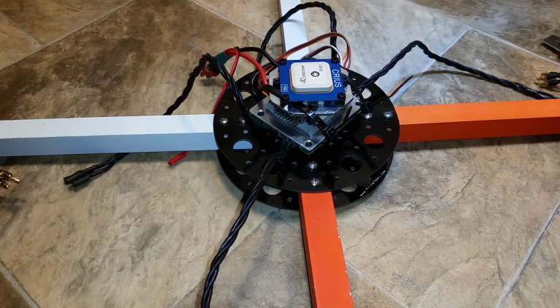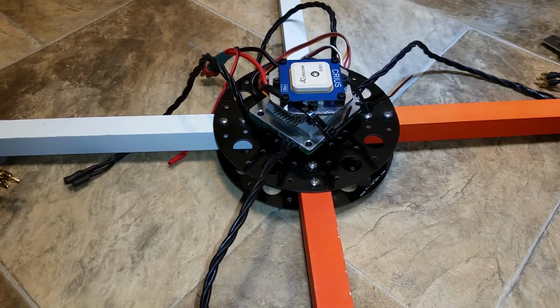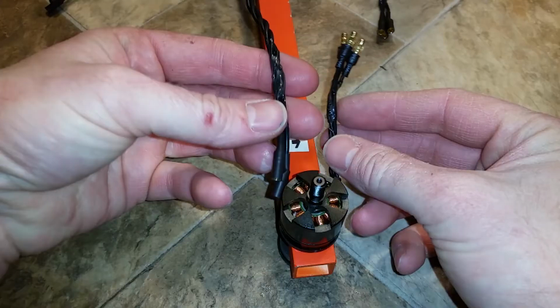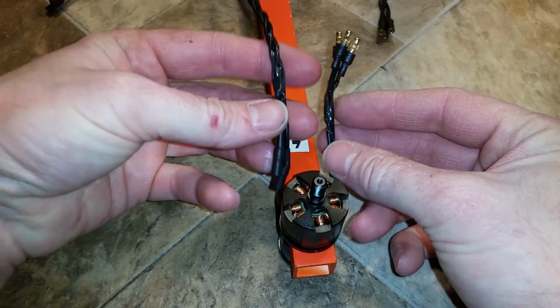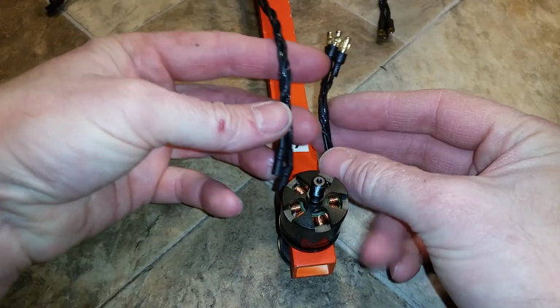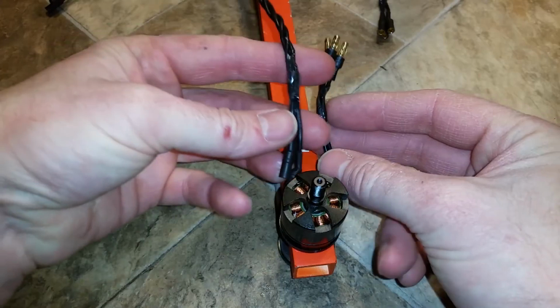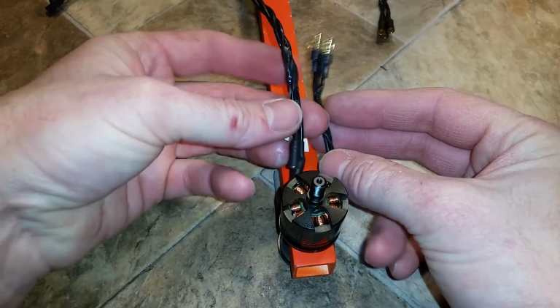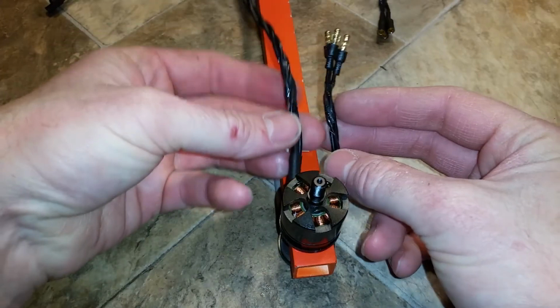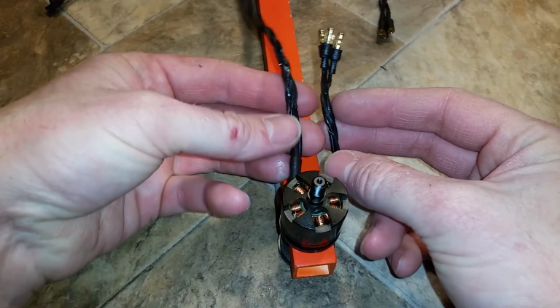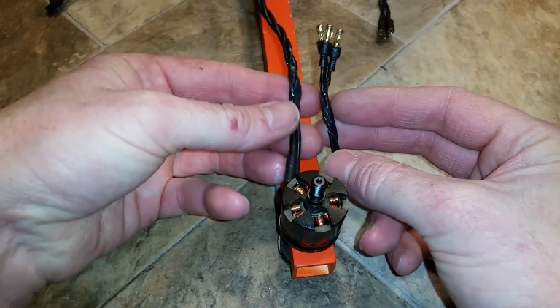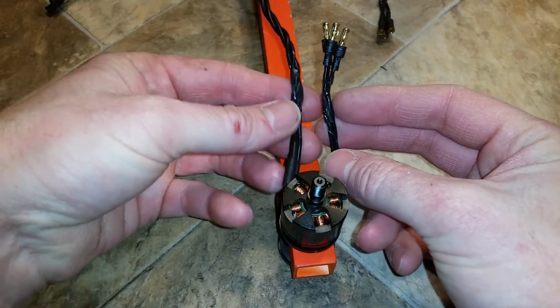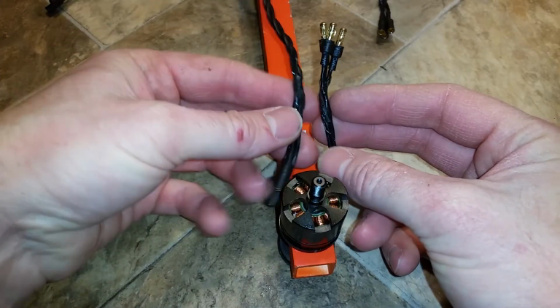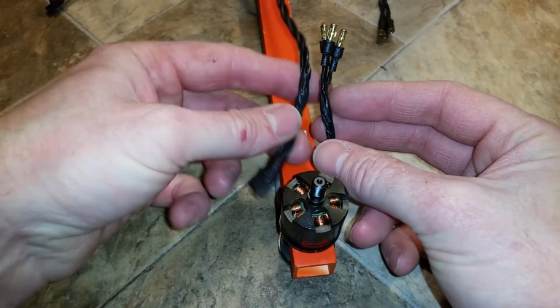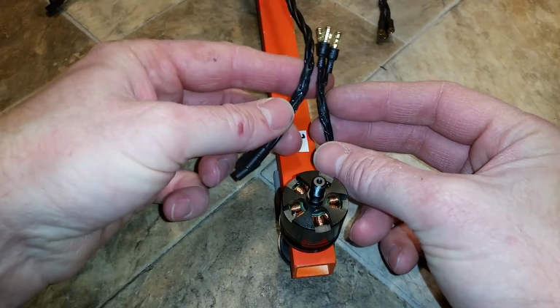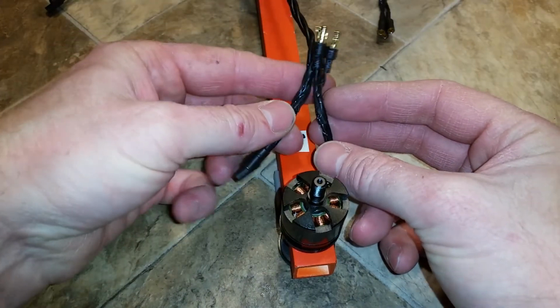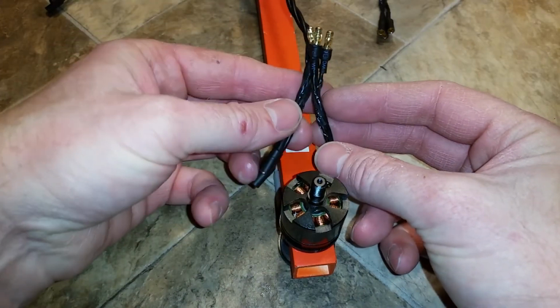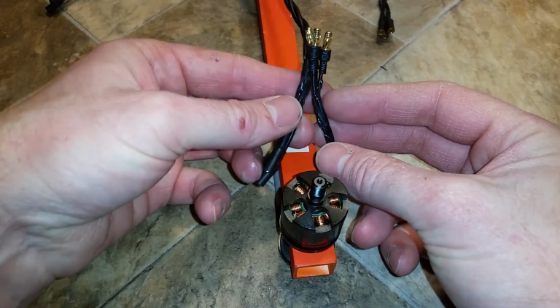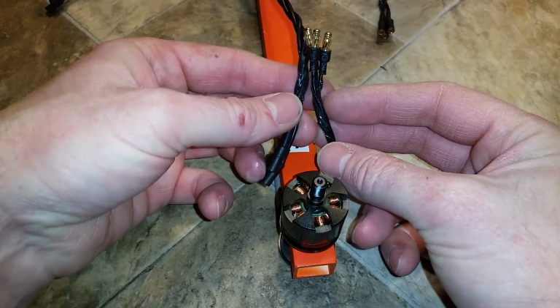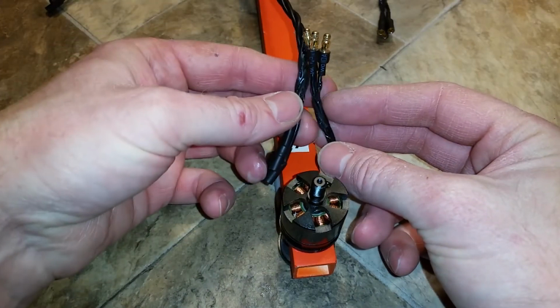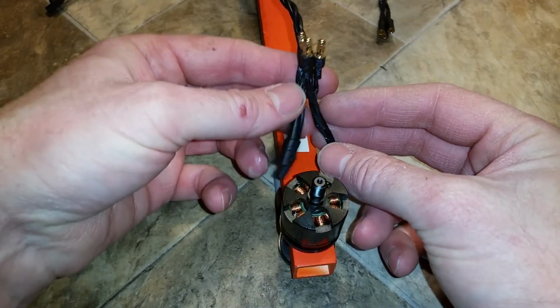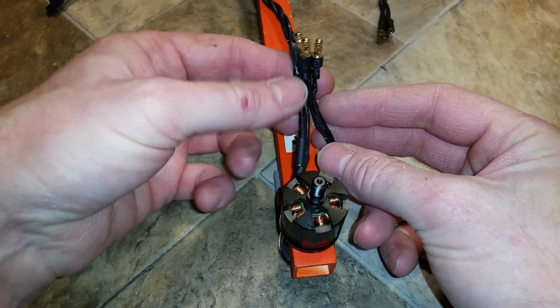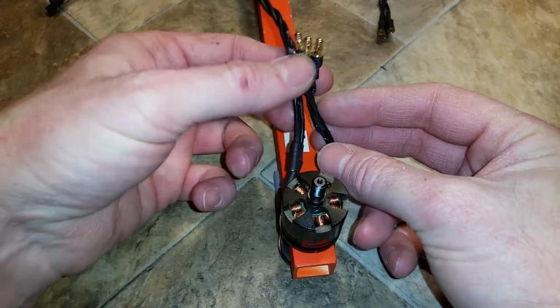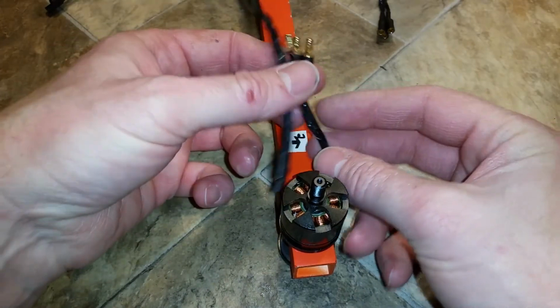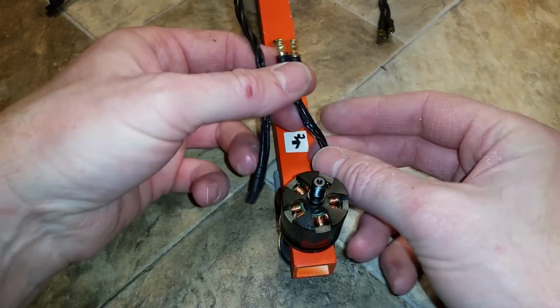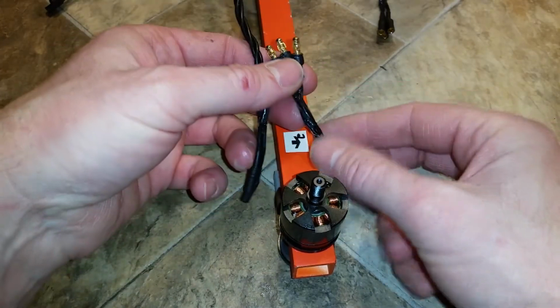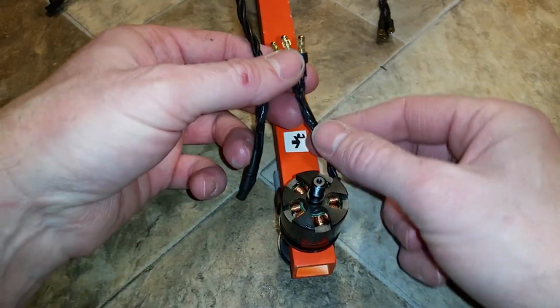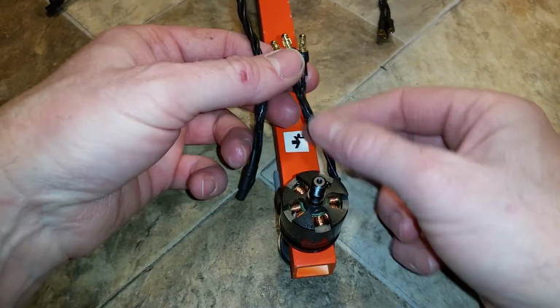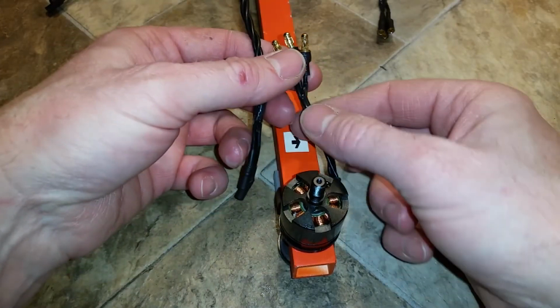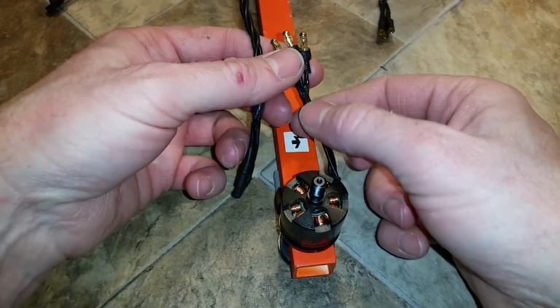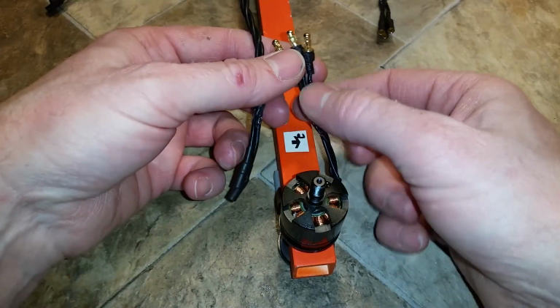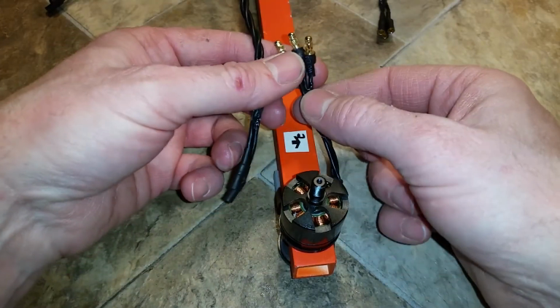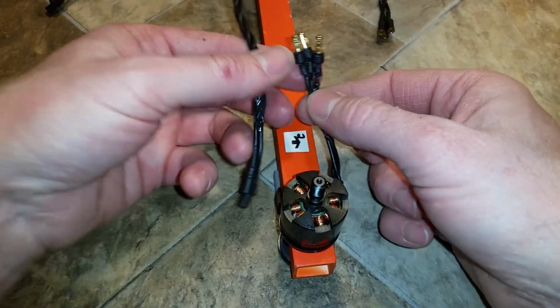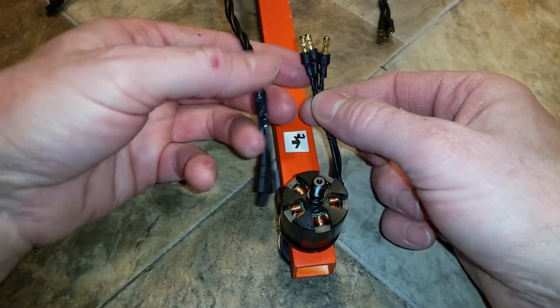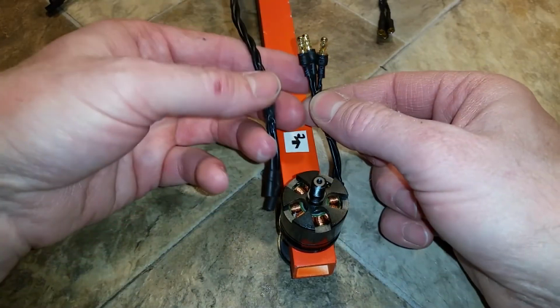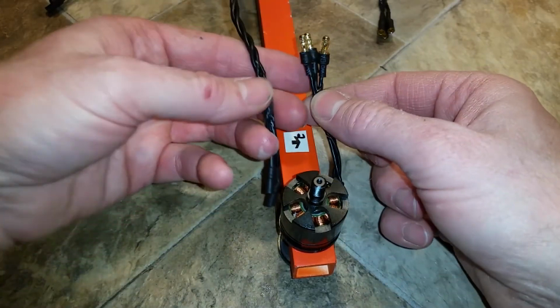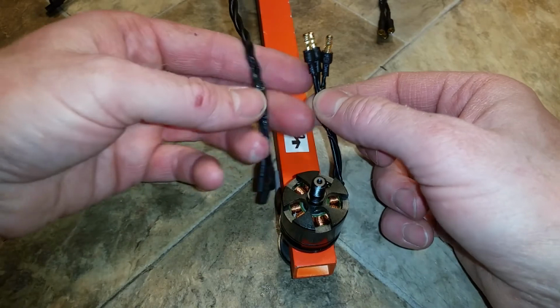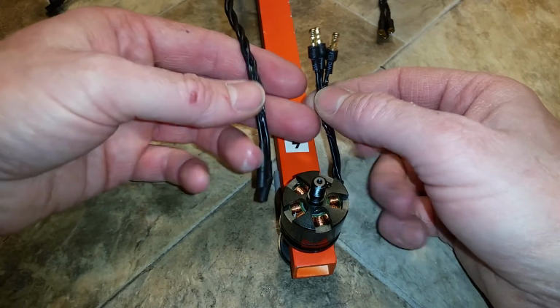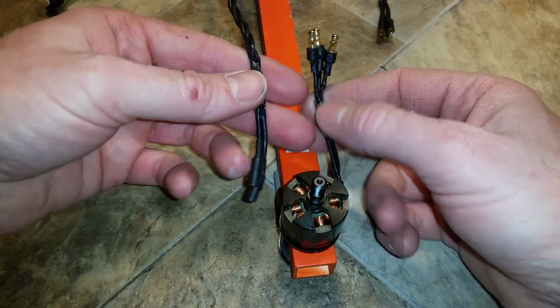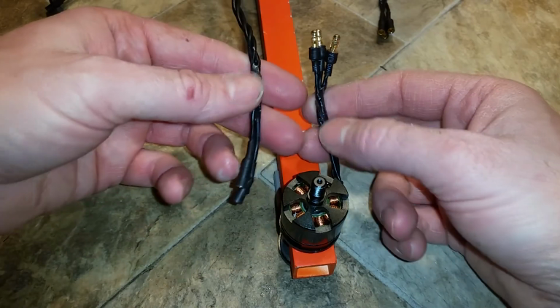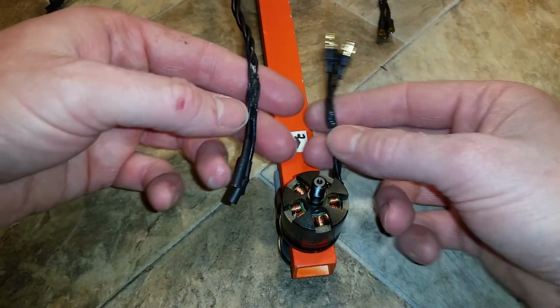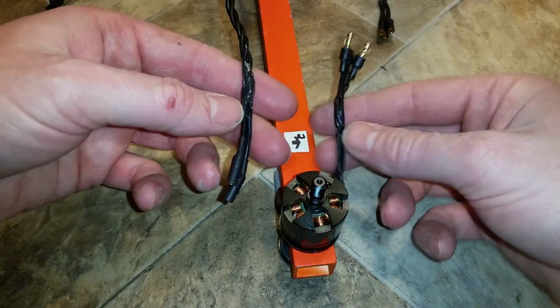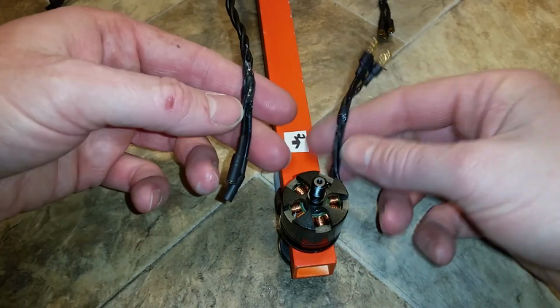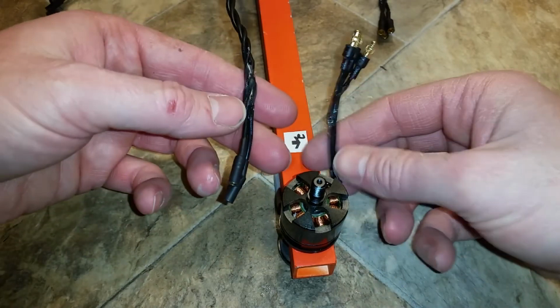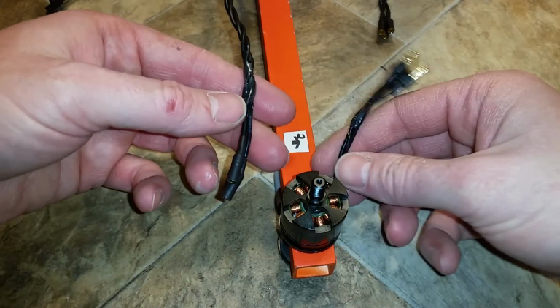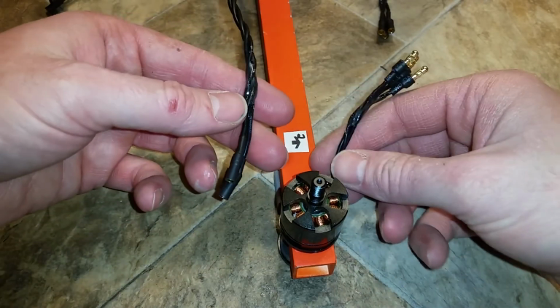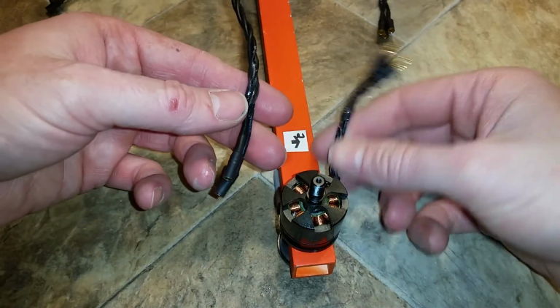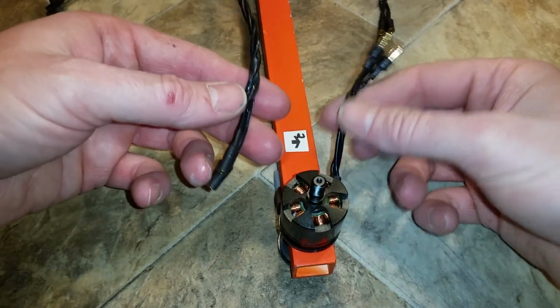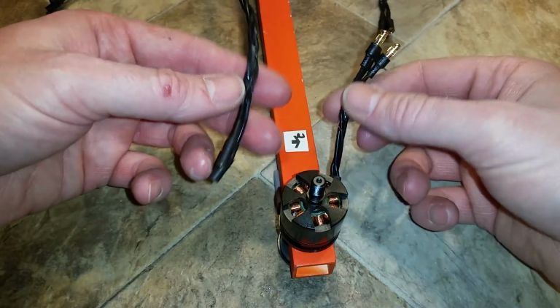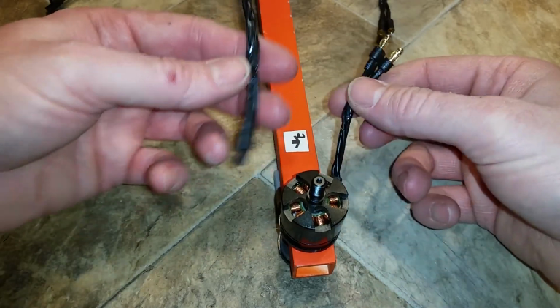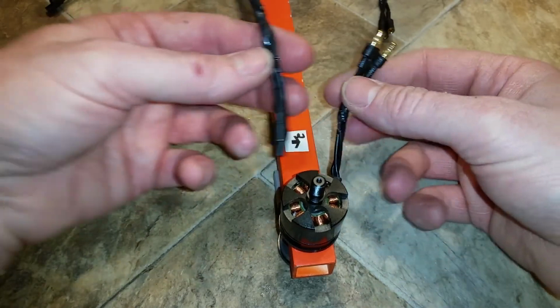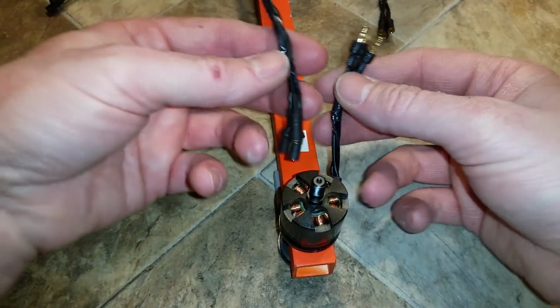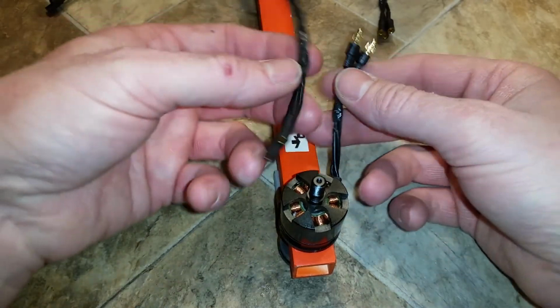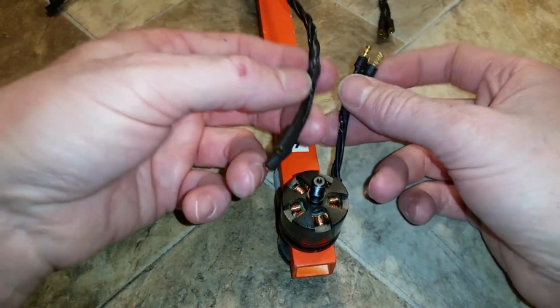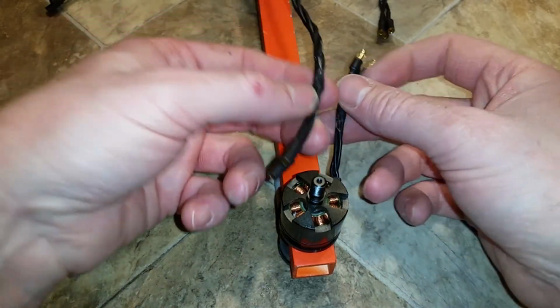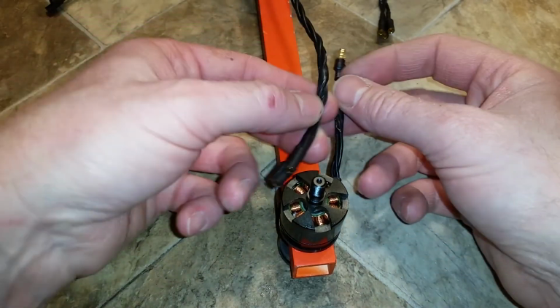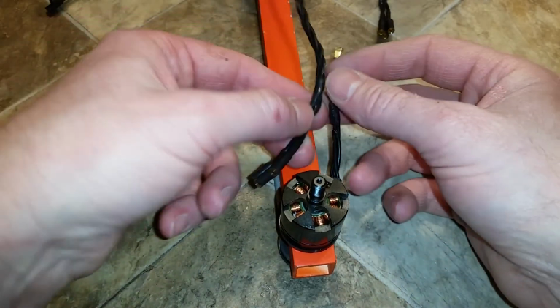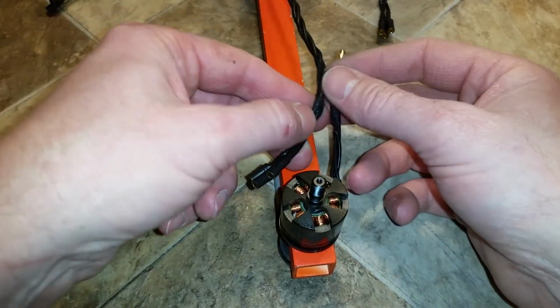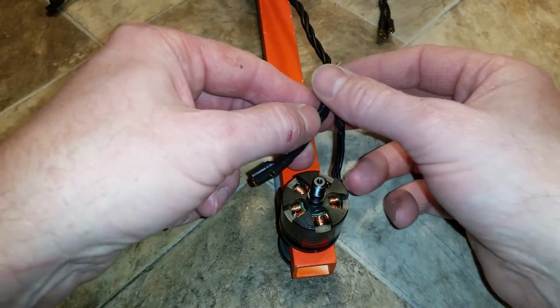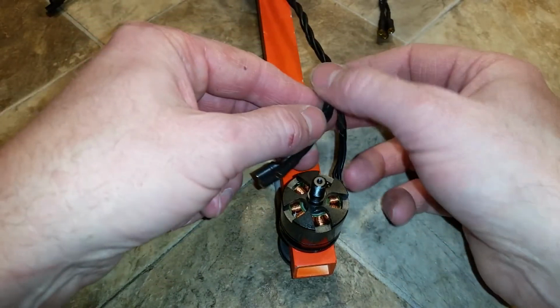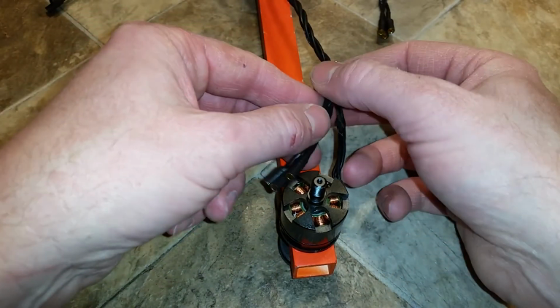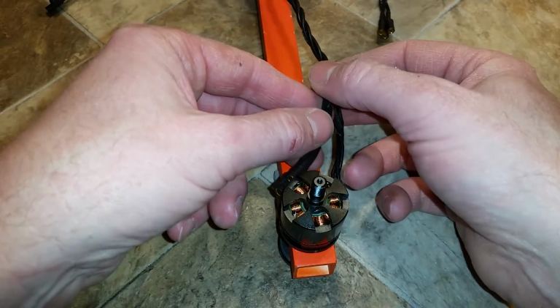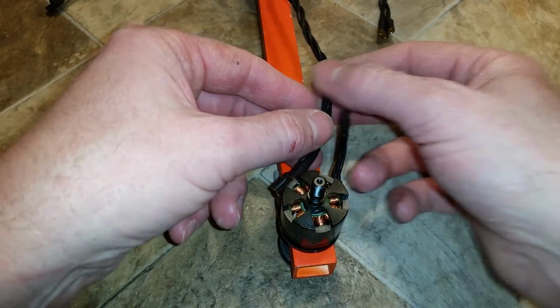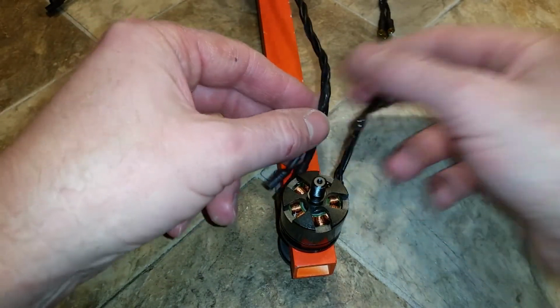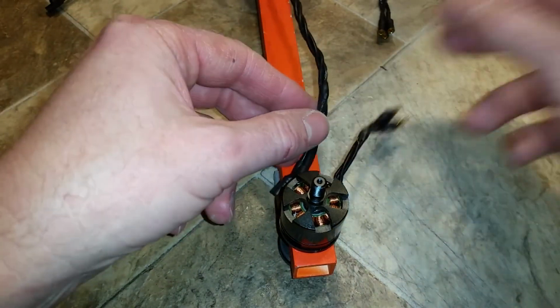I do both ends of the cables — both coming from the motor, just to keep things tidy, and coming from the ESC.